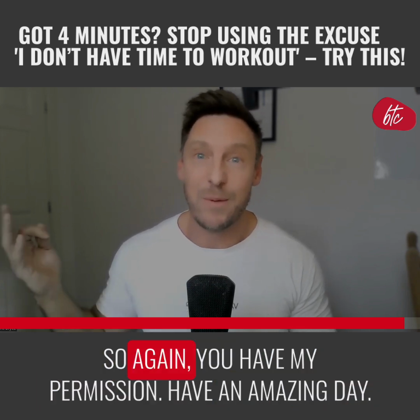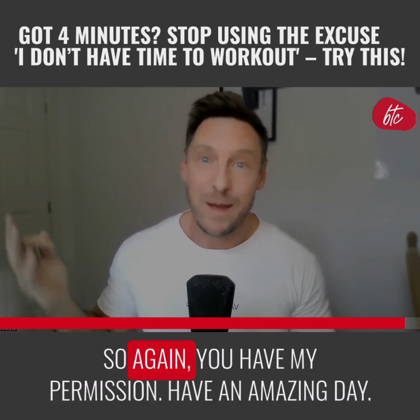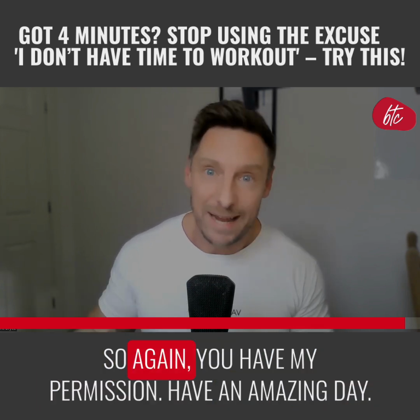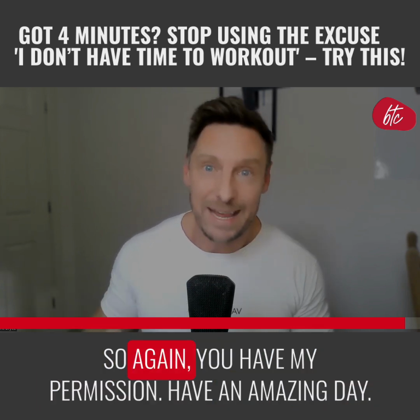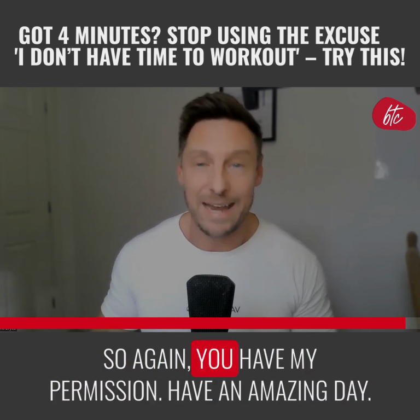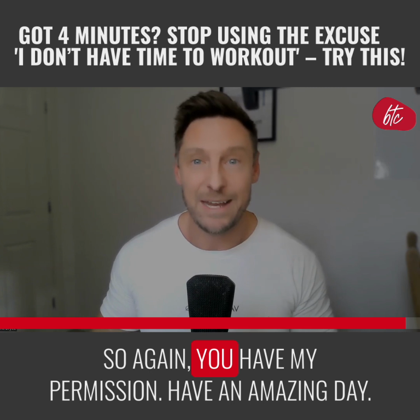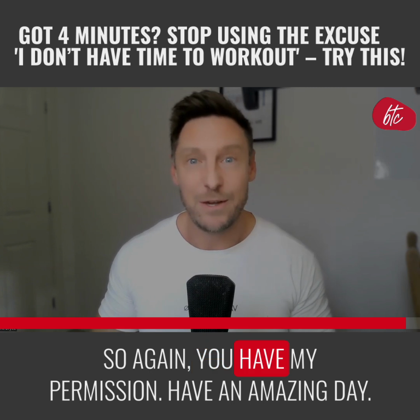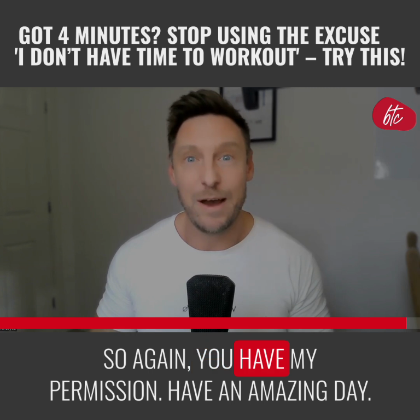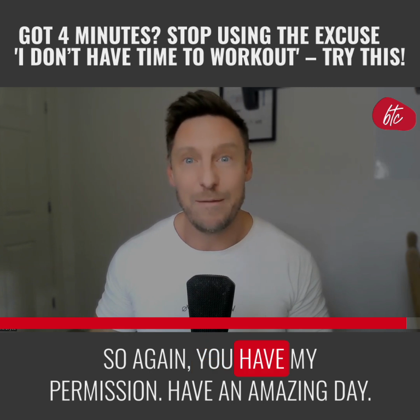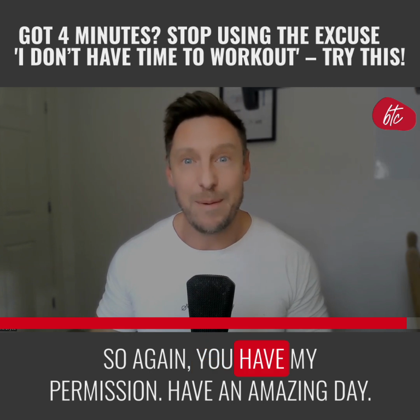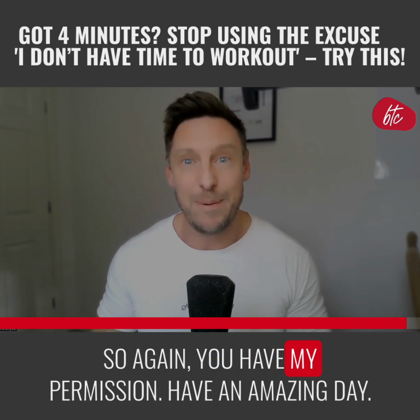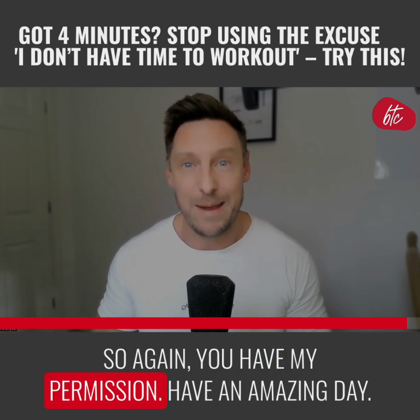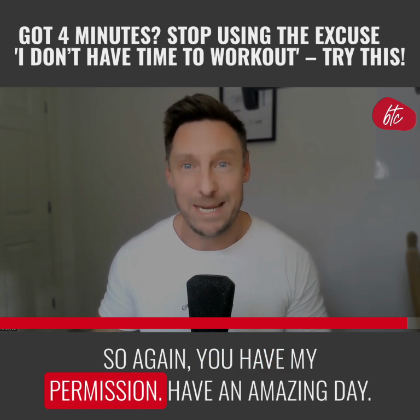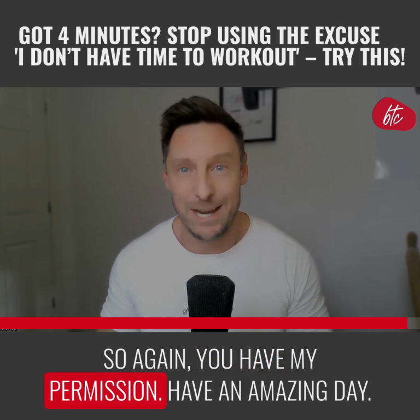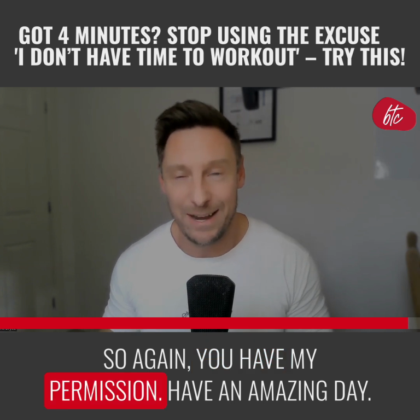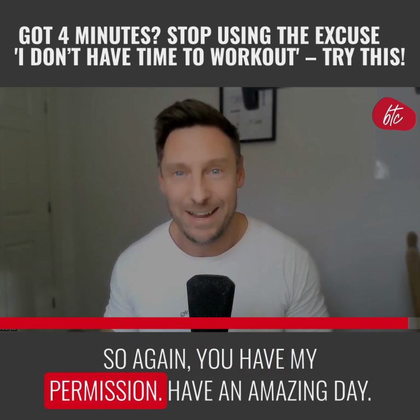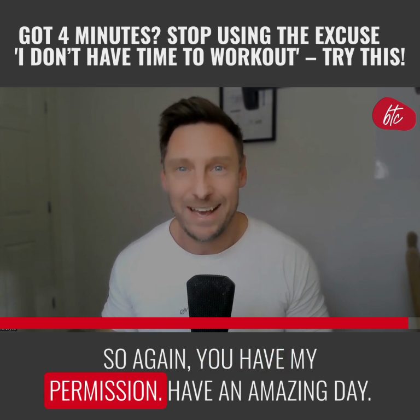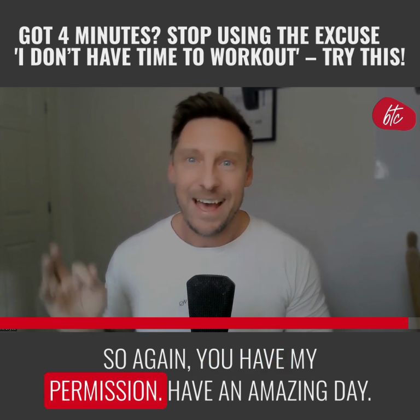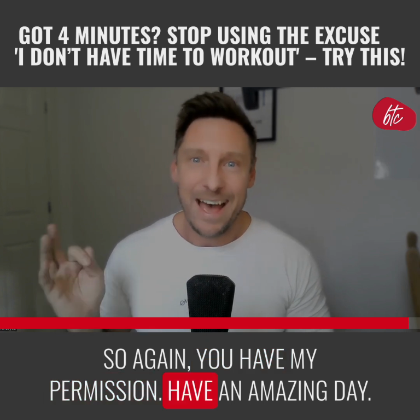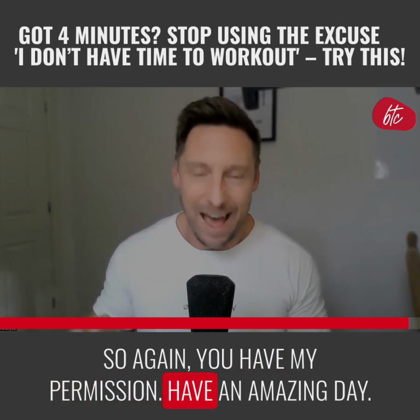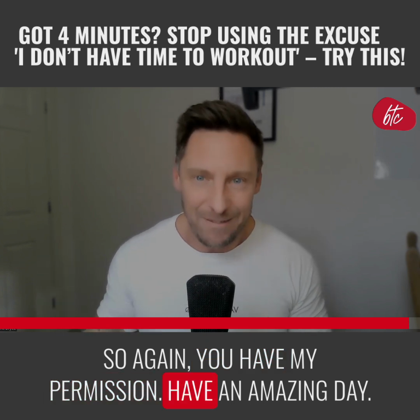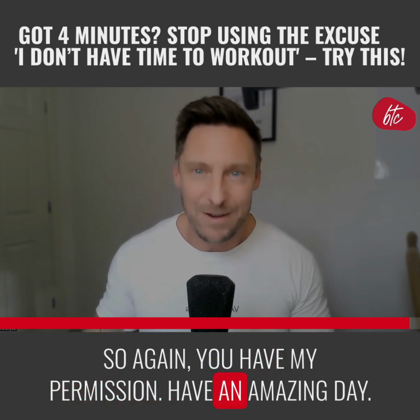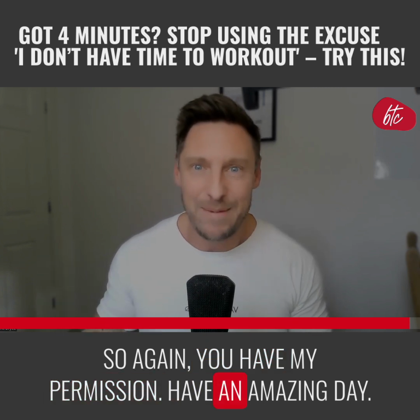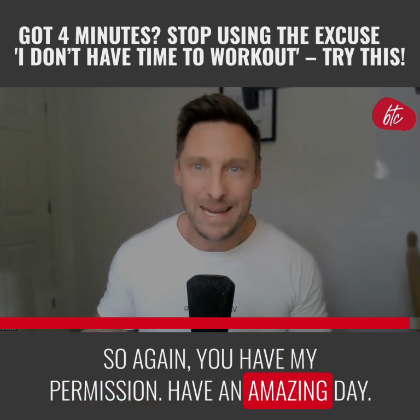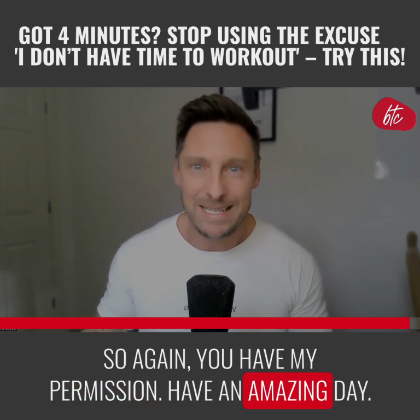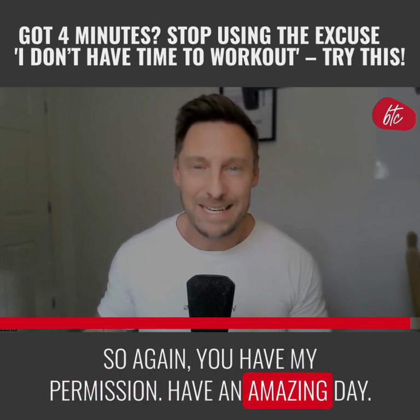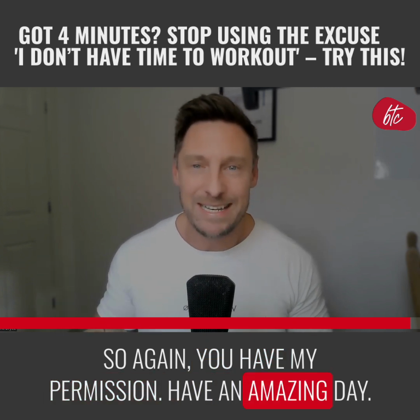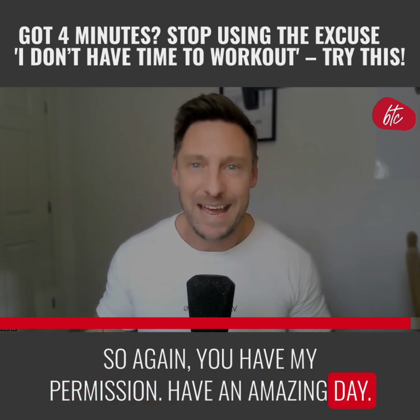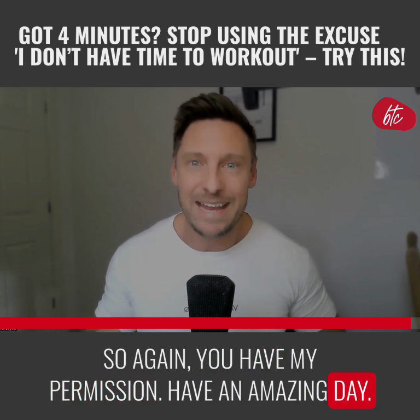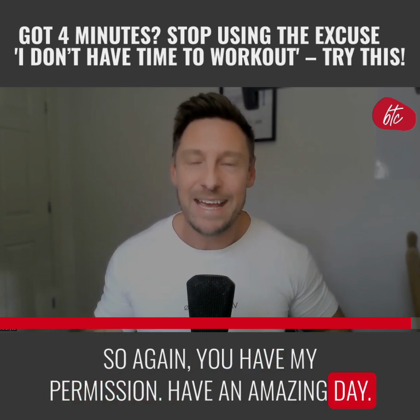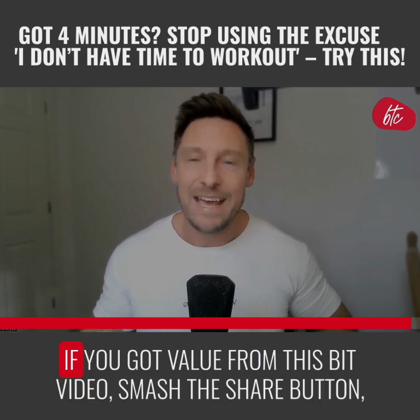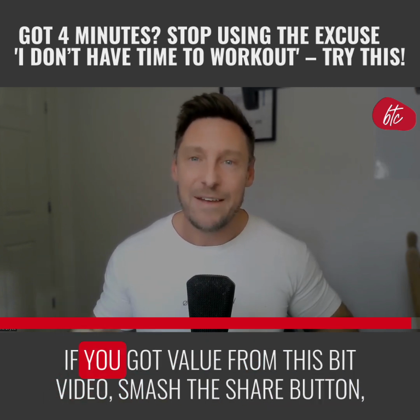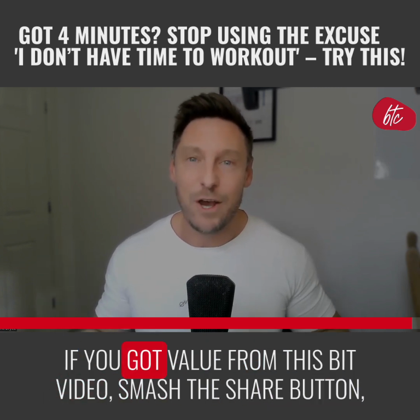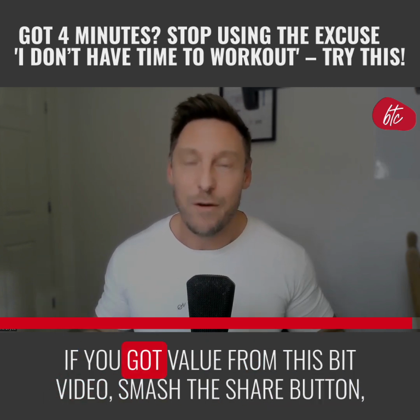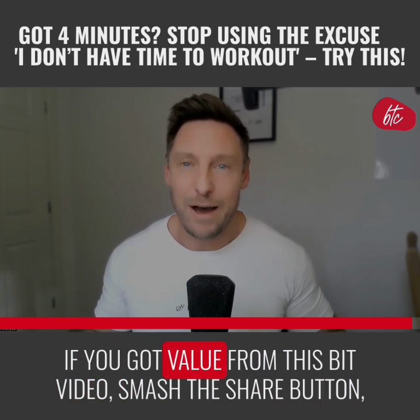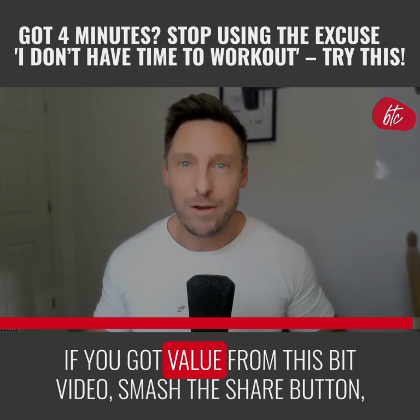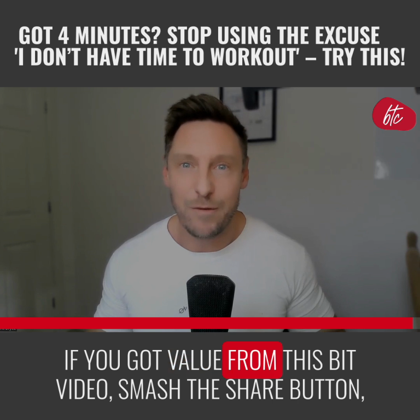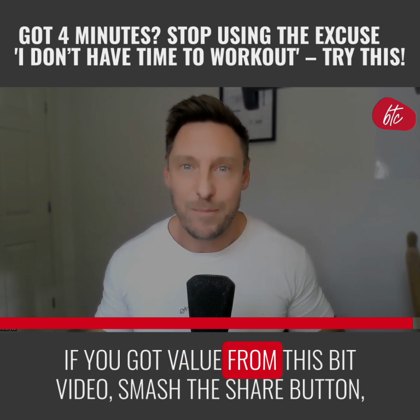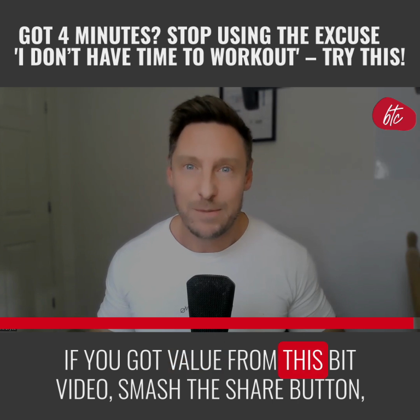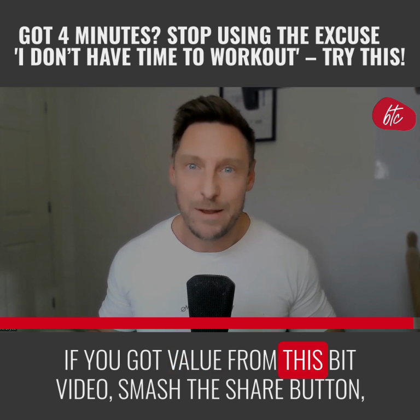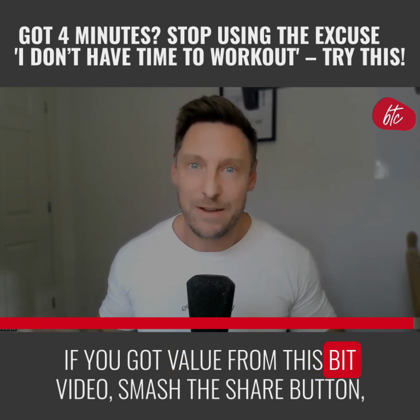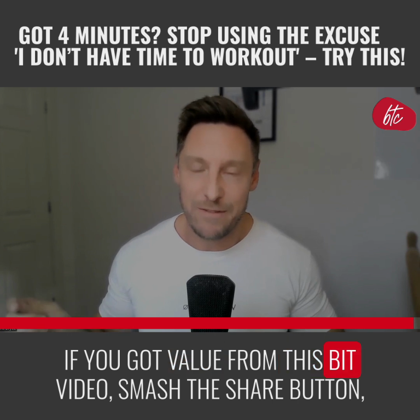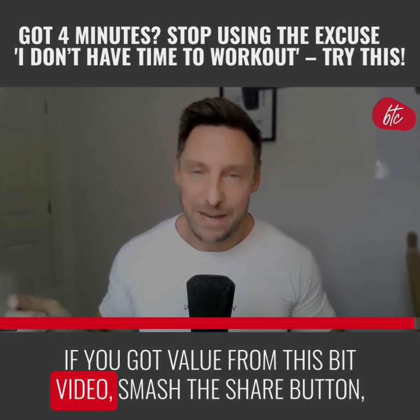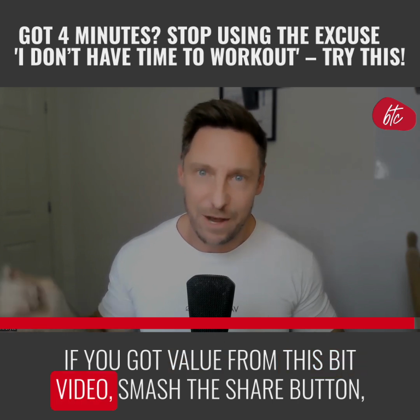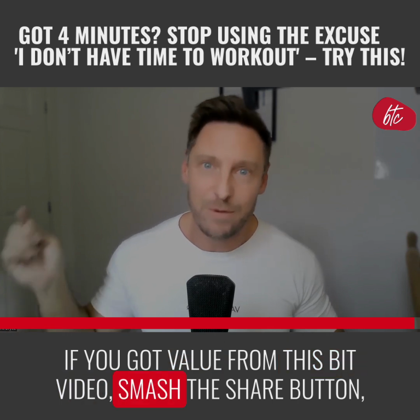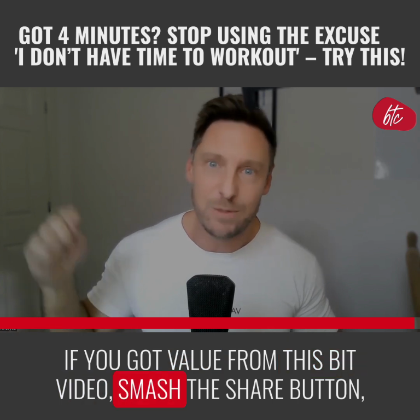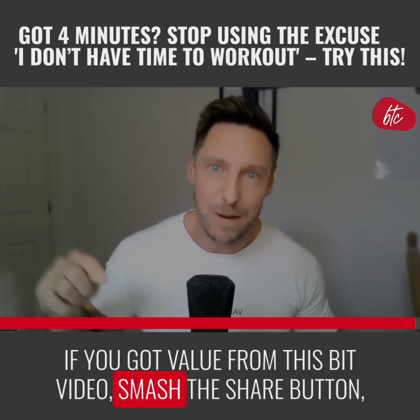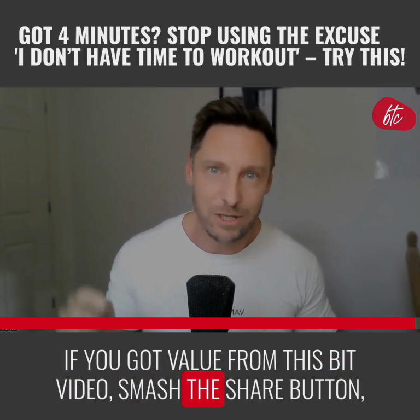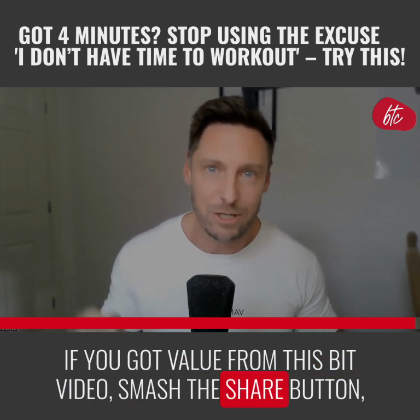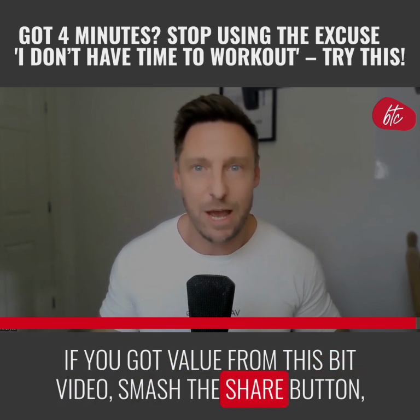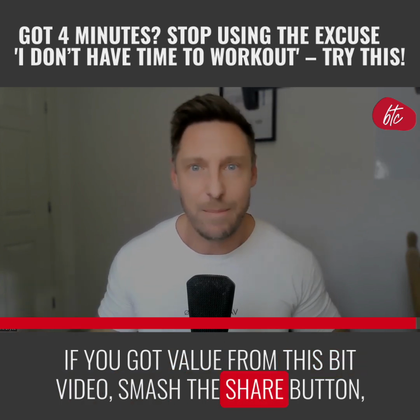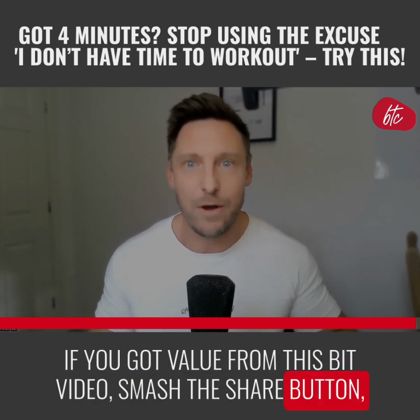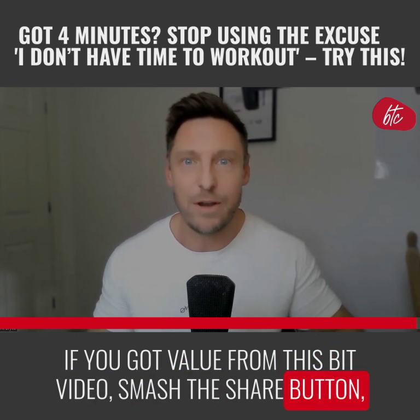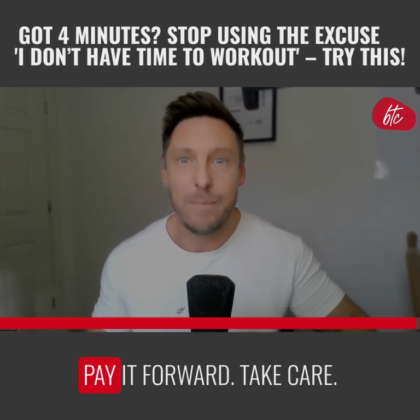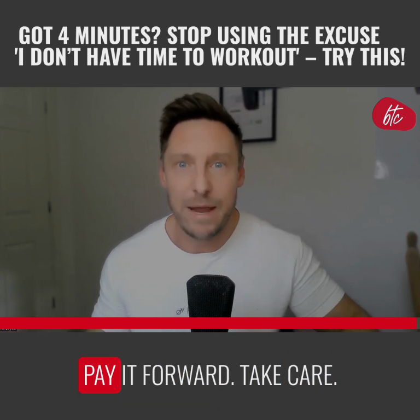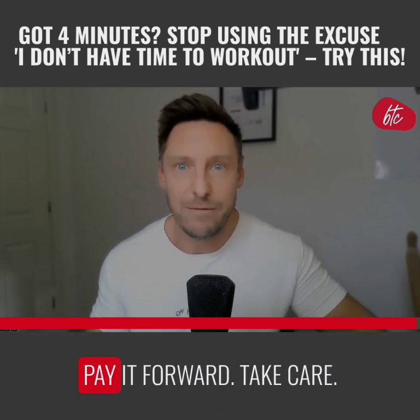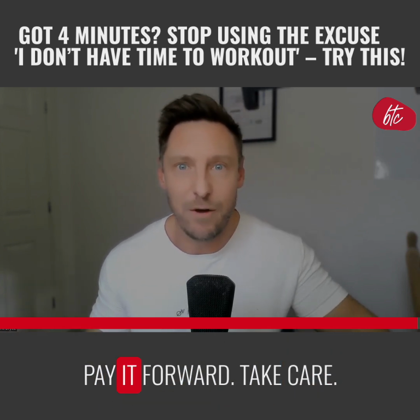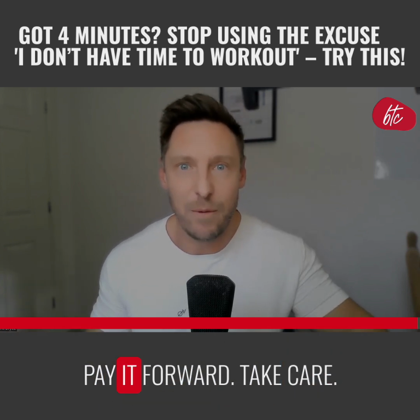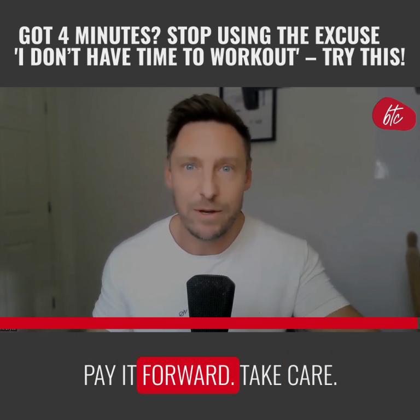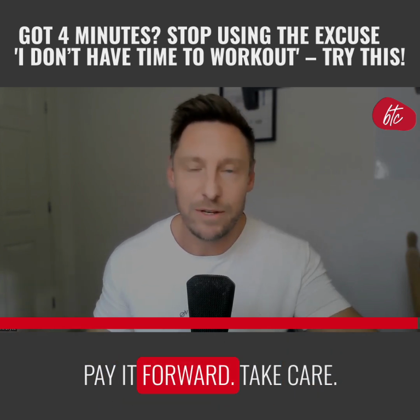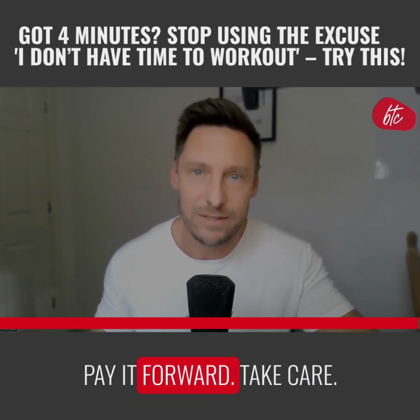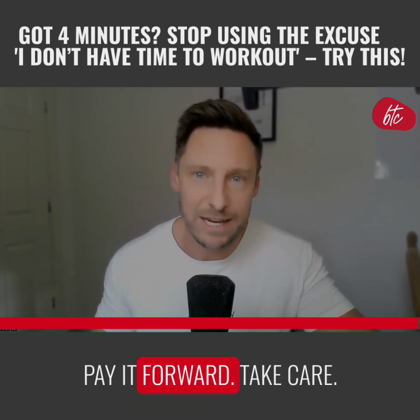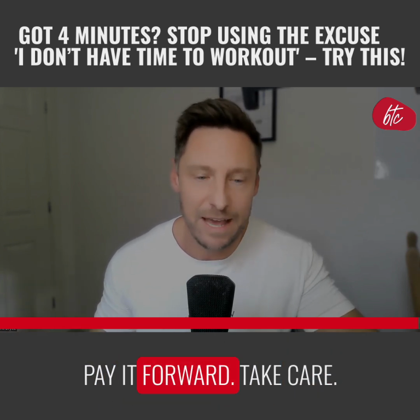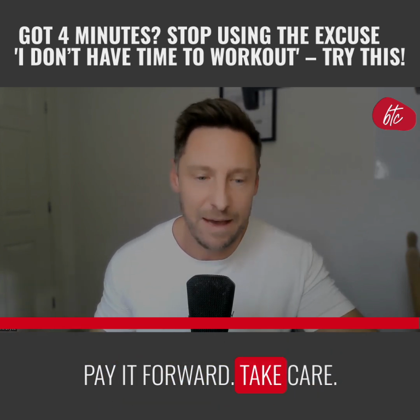You have my permission. Have an amazing day. If you got value from this video, smash the share button, pay it forward. Take care.